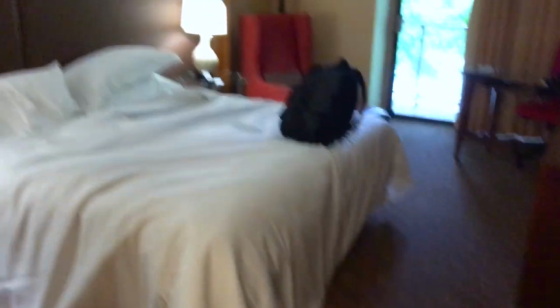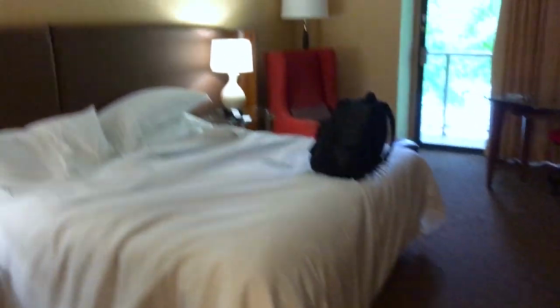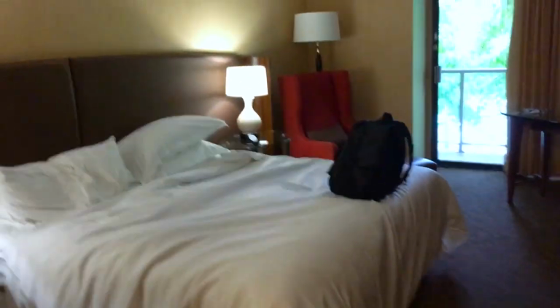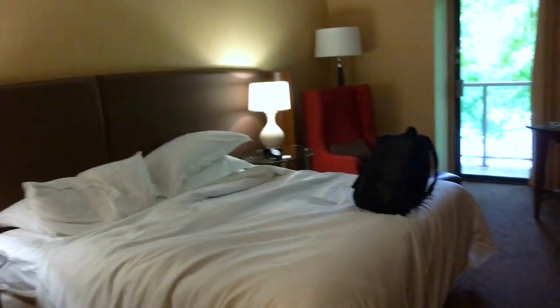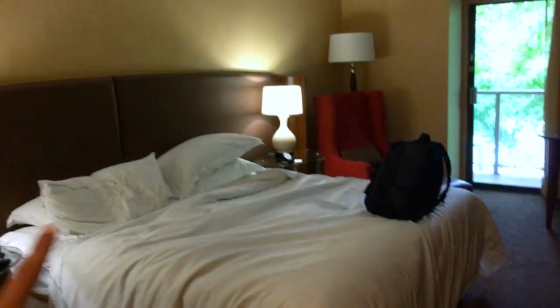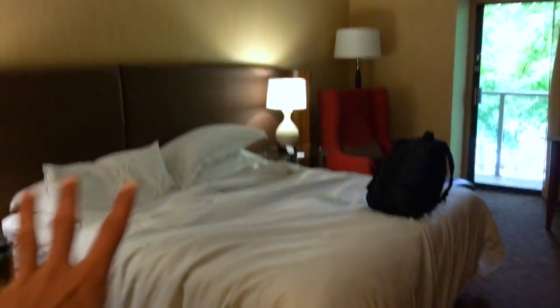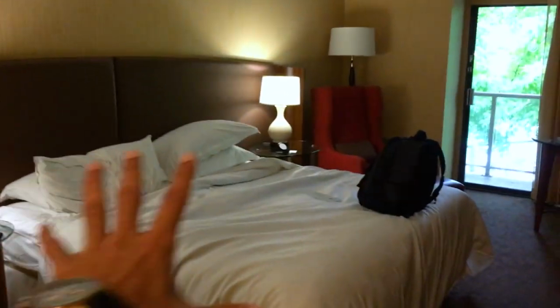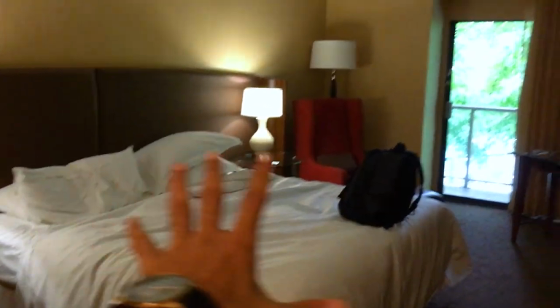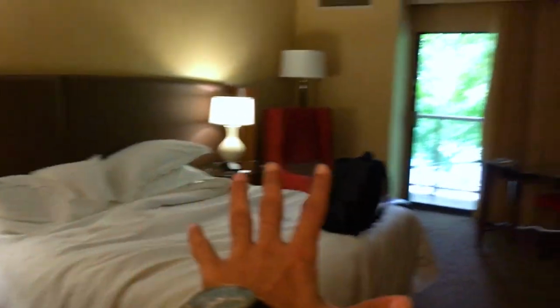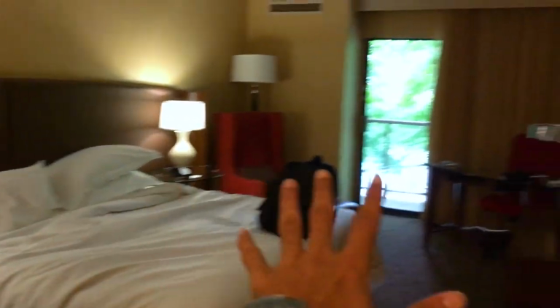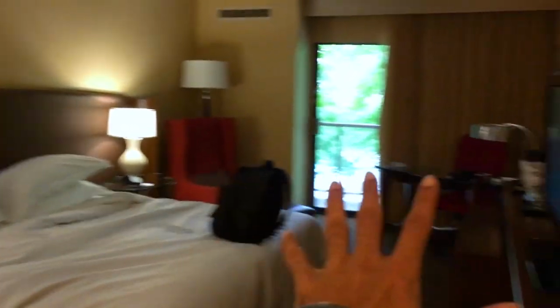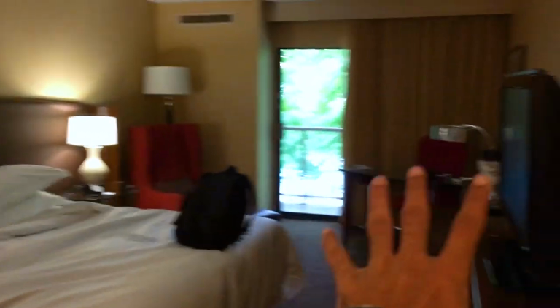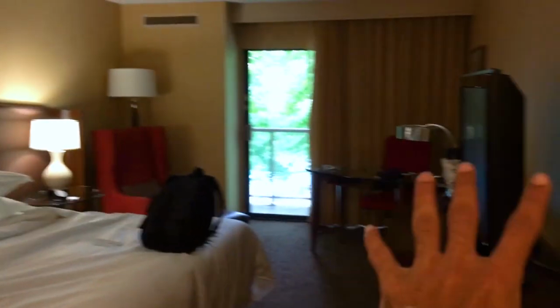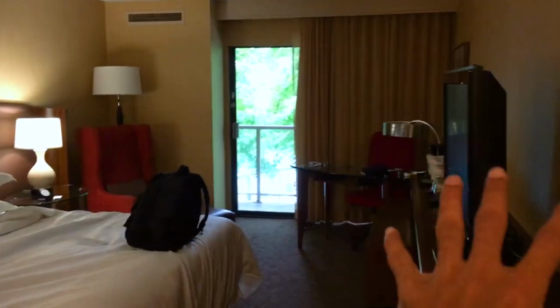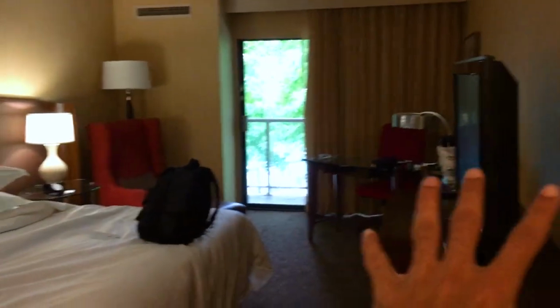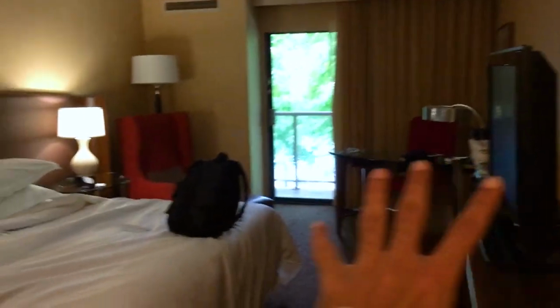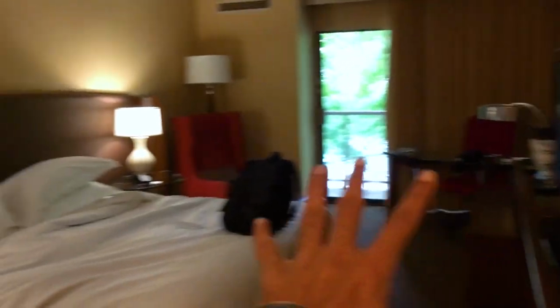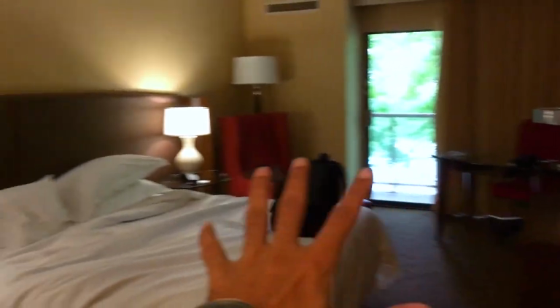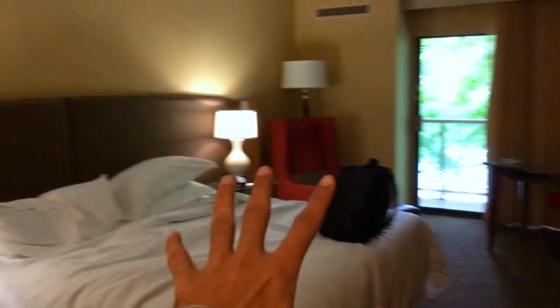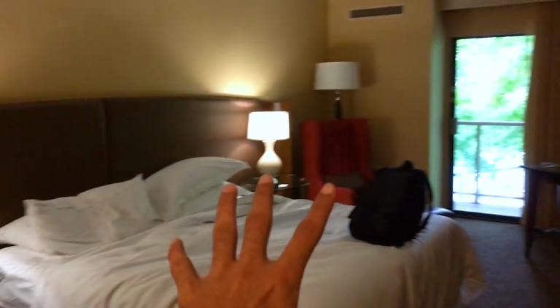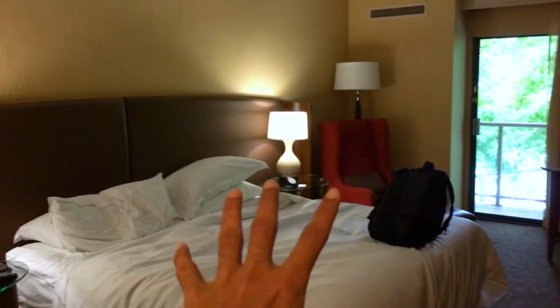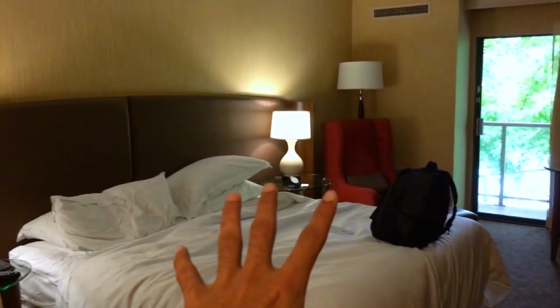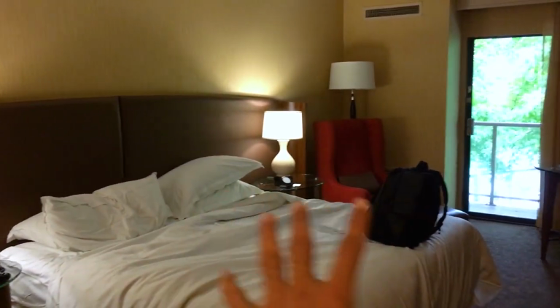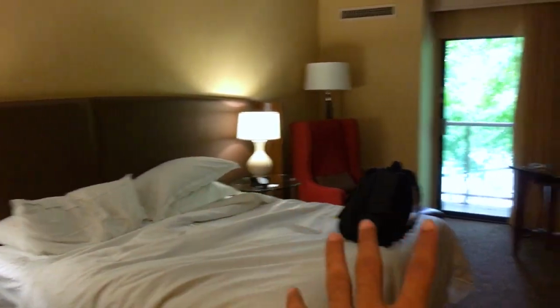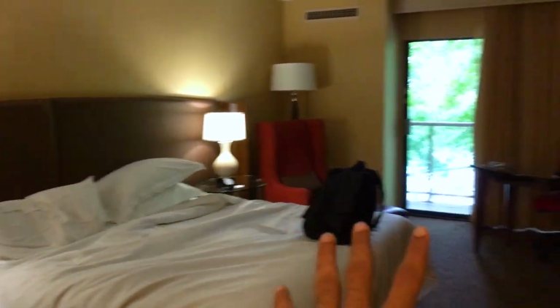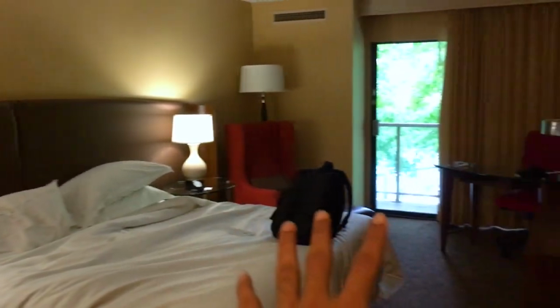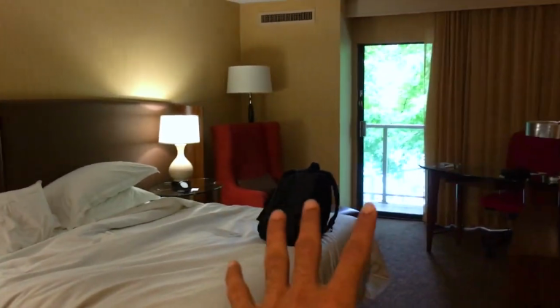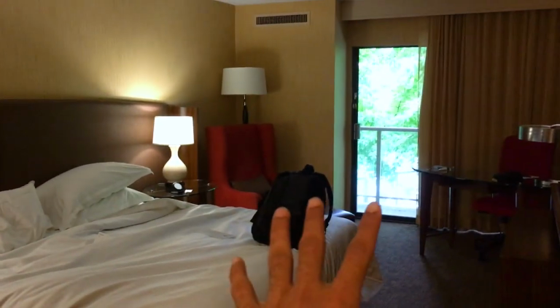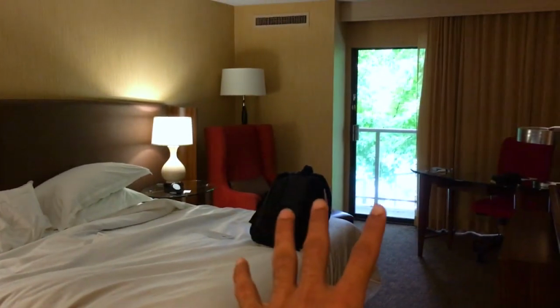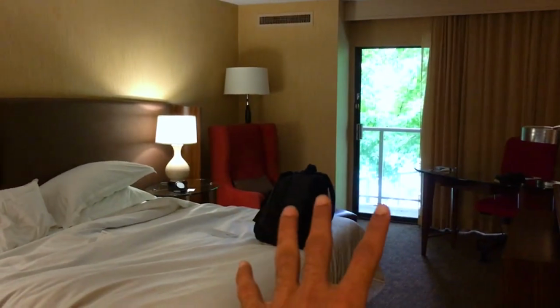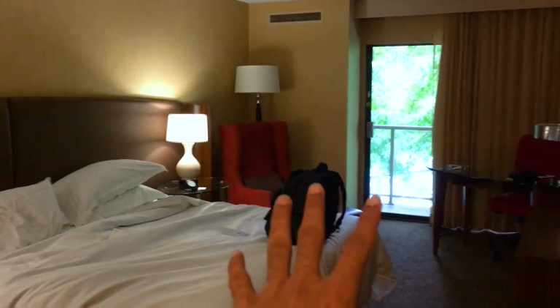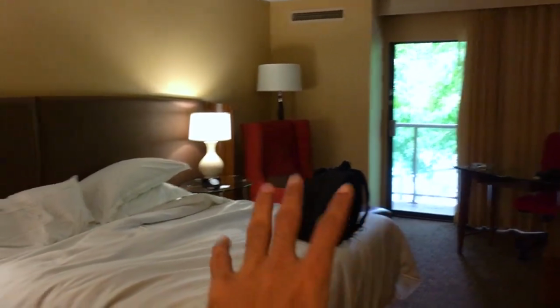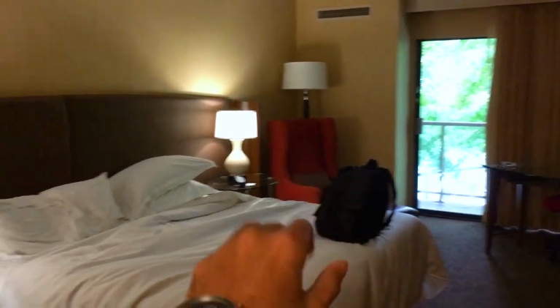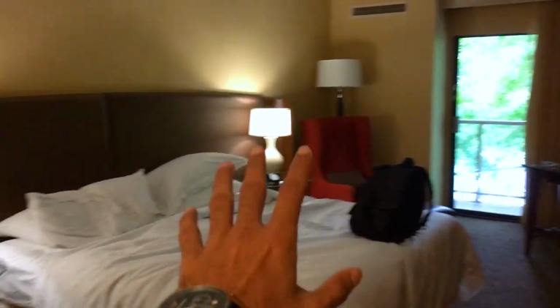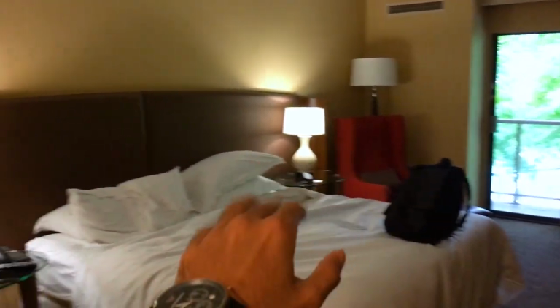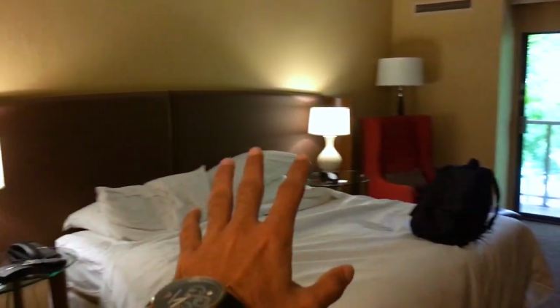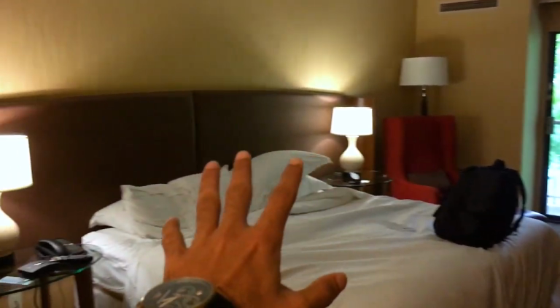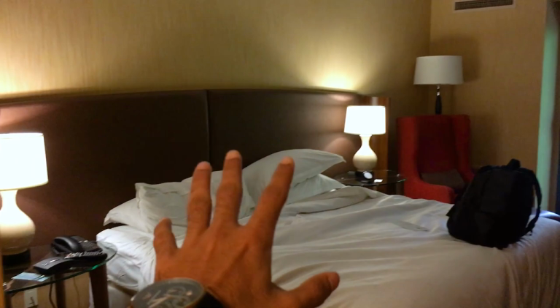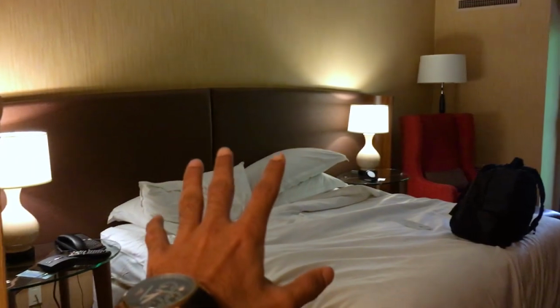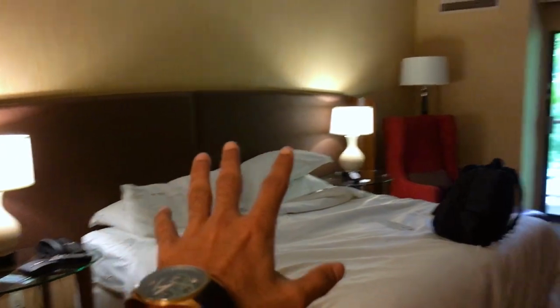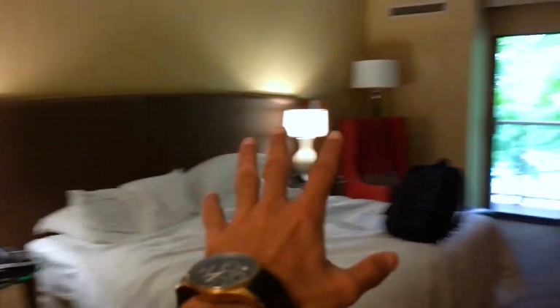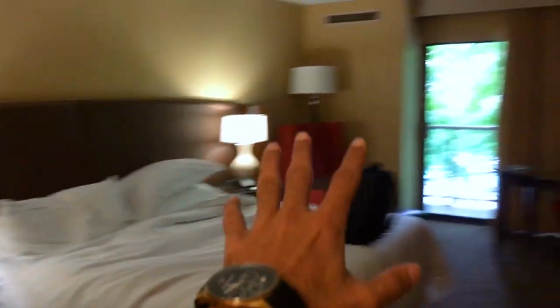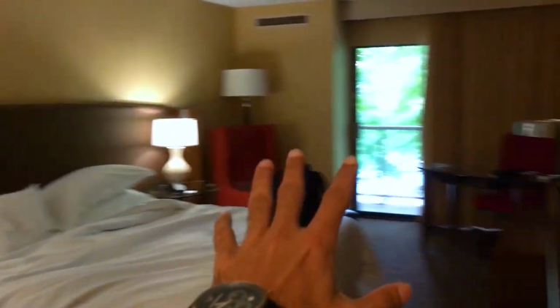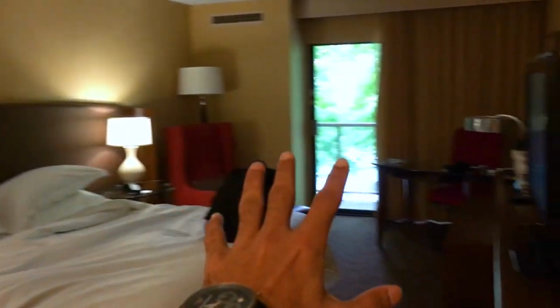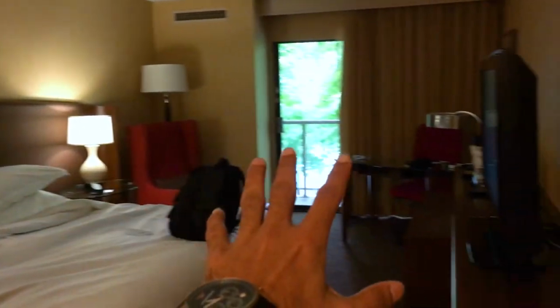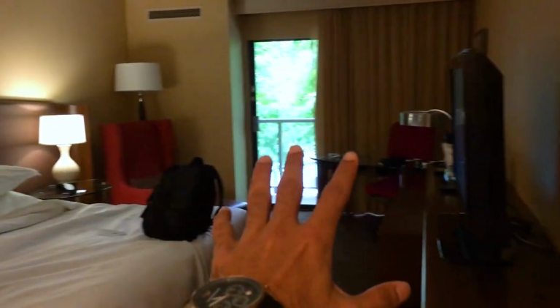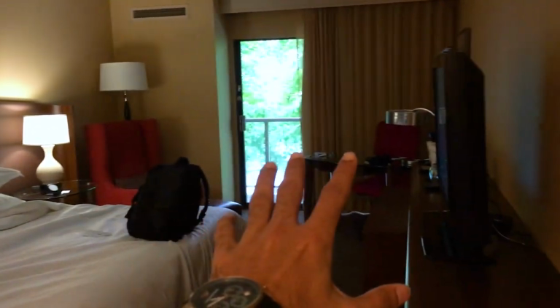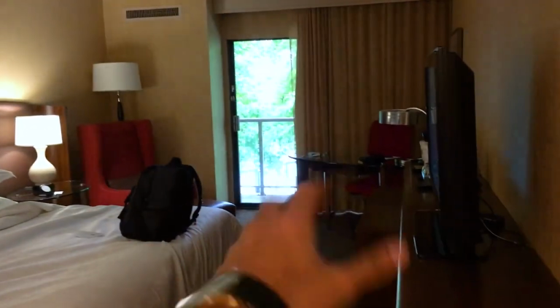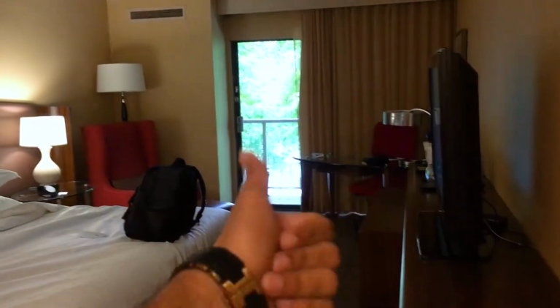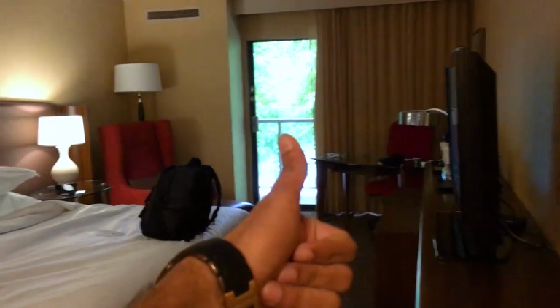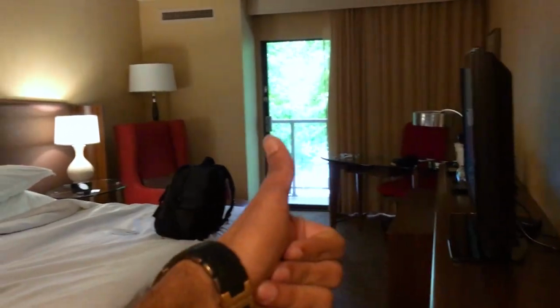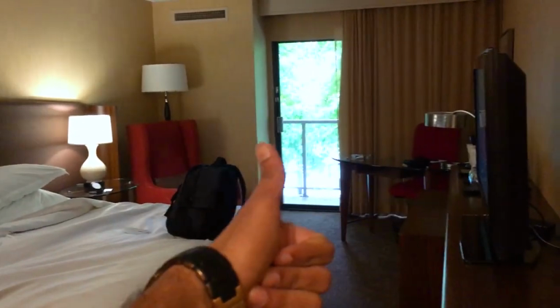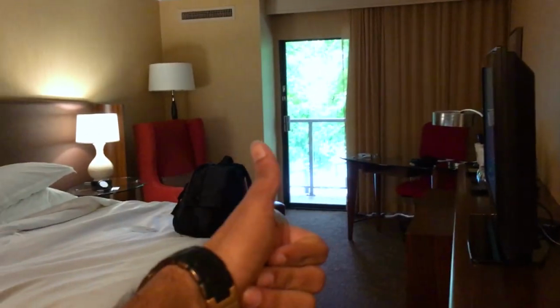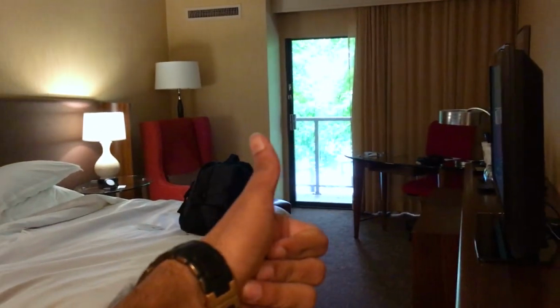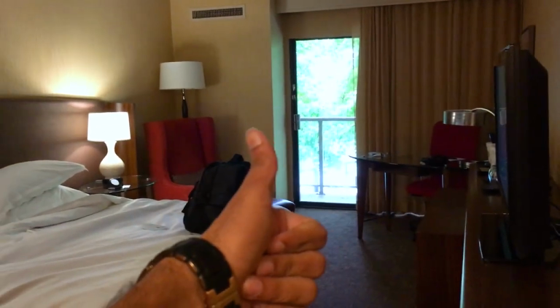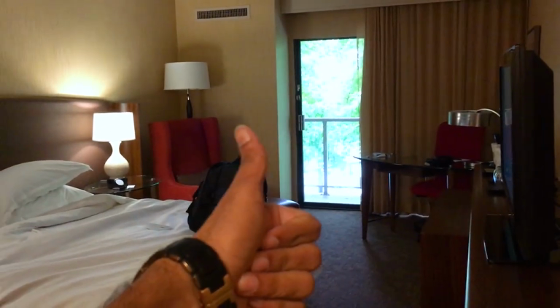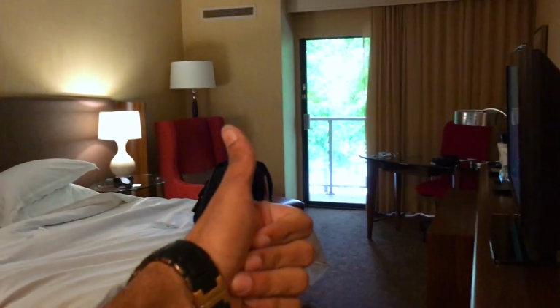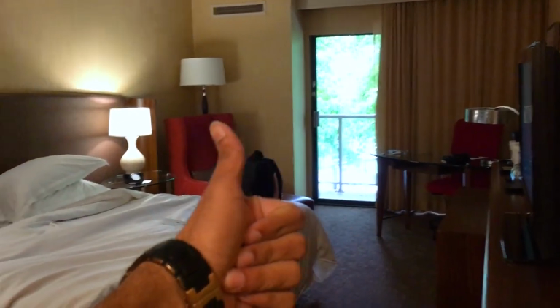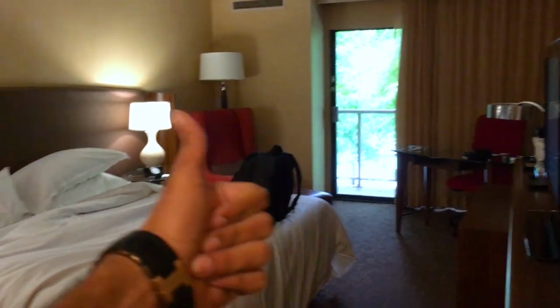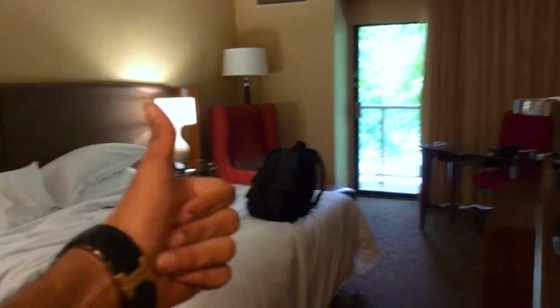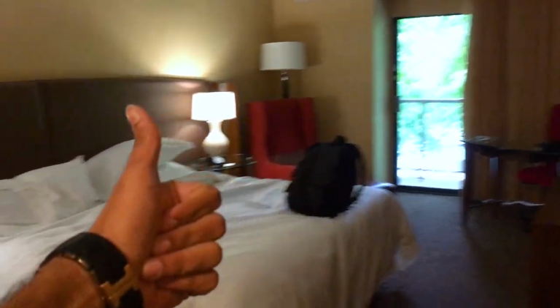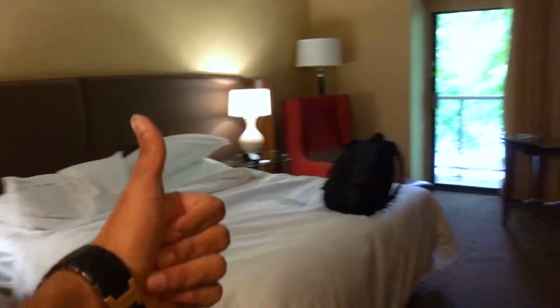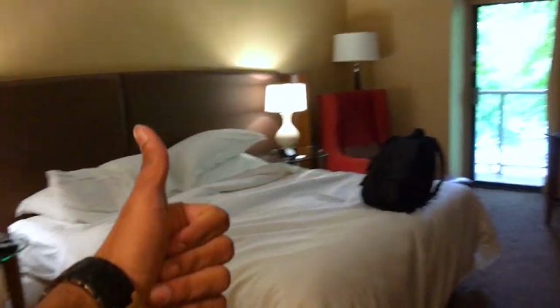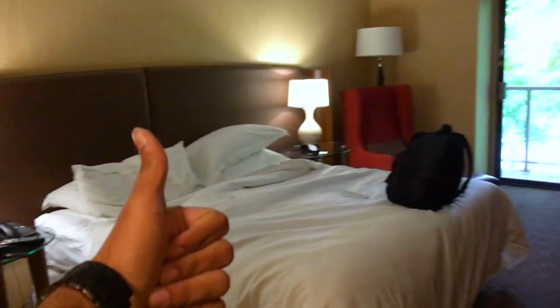It was nice to stay in this beautiful room, but I've got to go. Thank you, Sheraton. Thank you, room. I'll miss you guys.